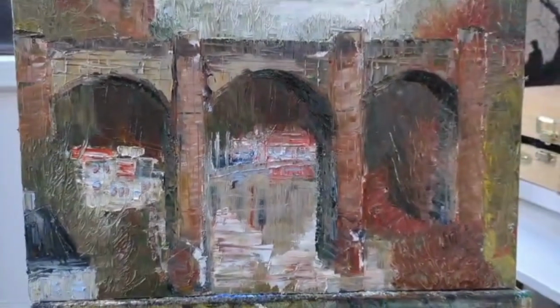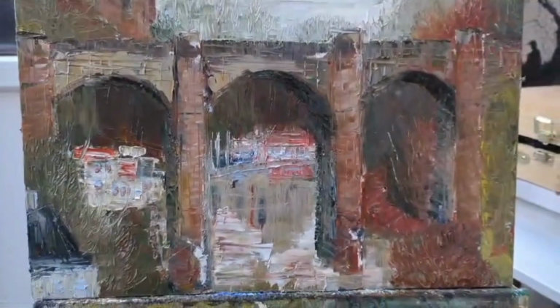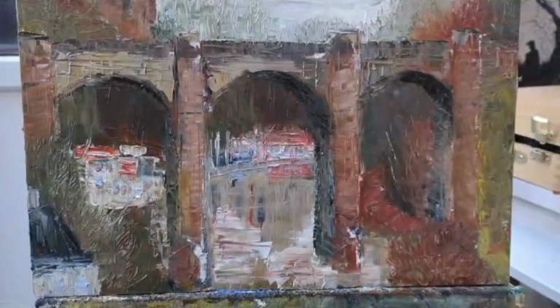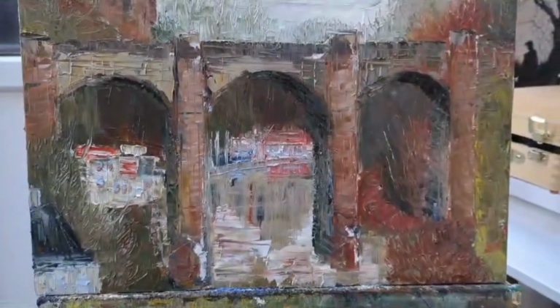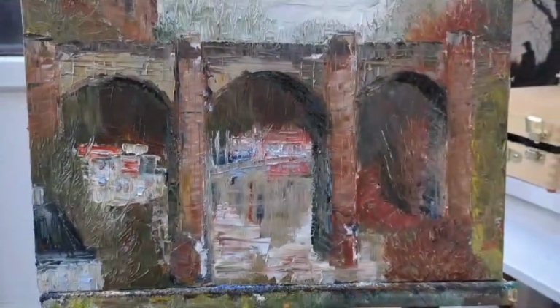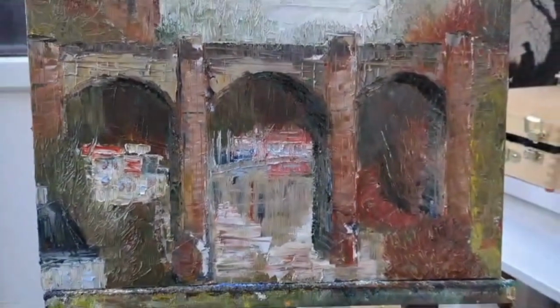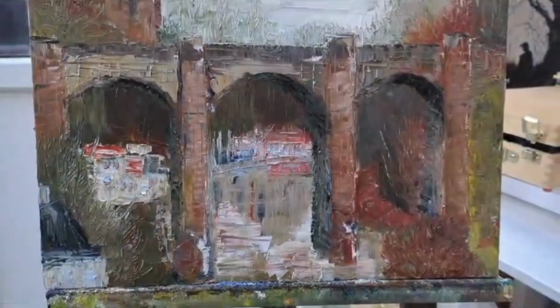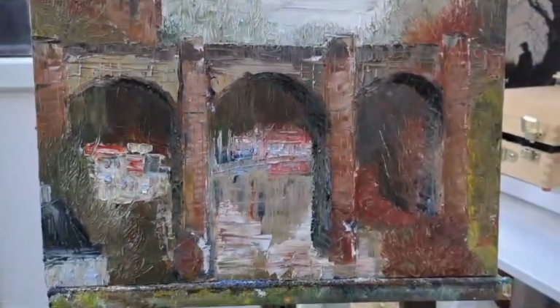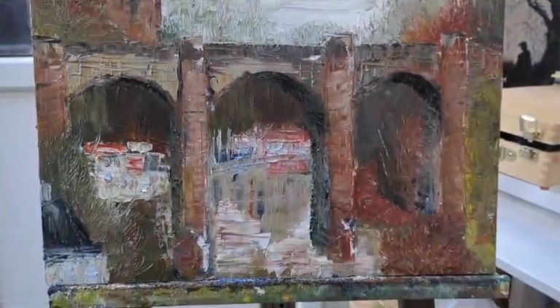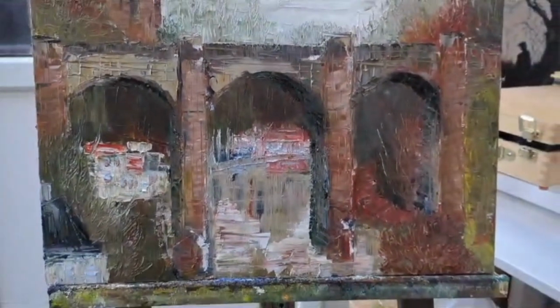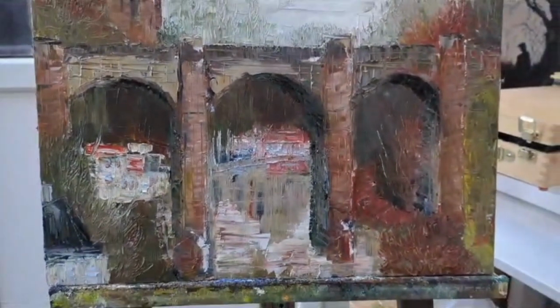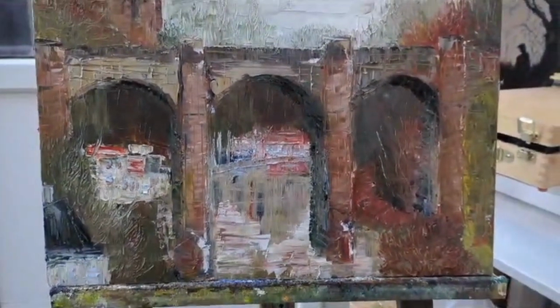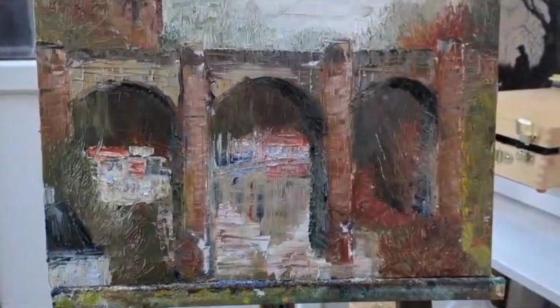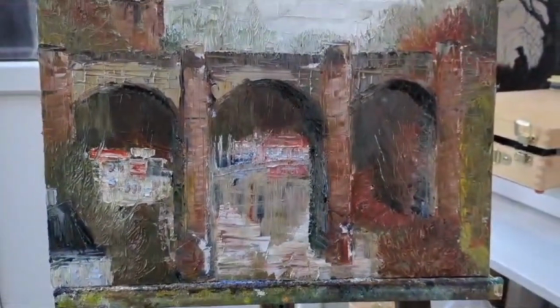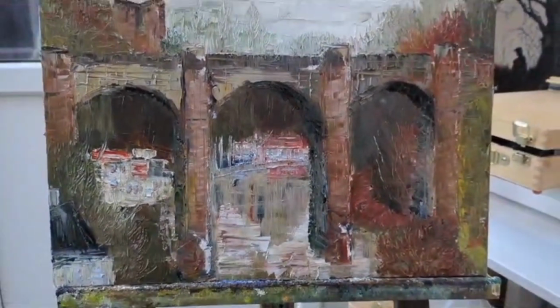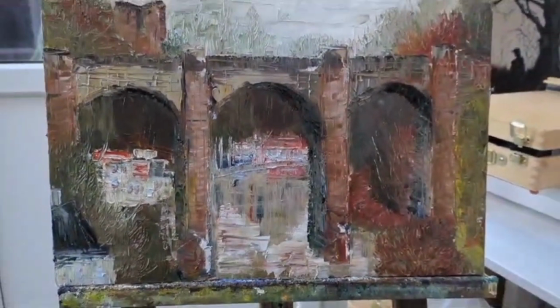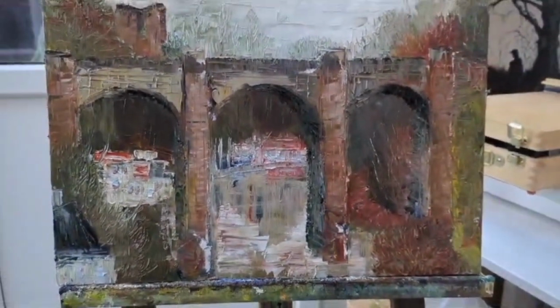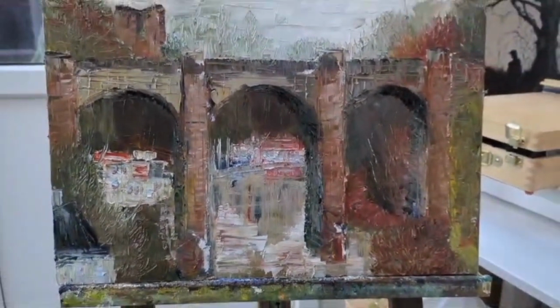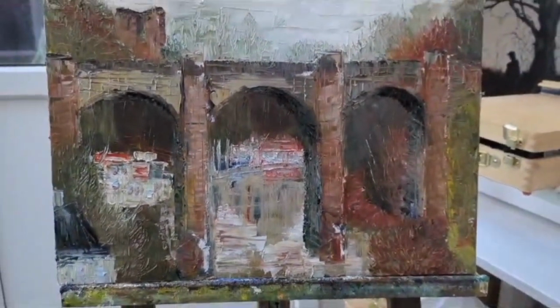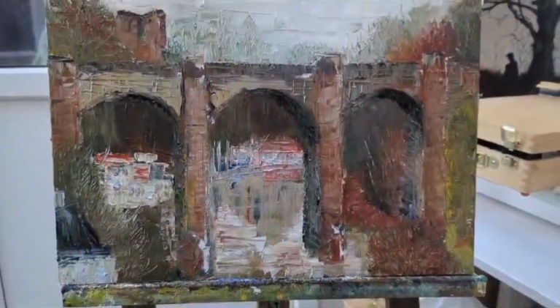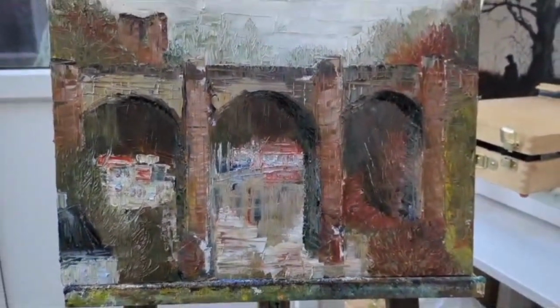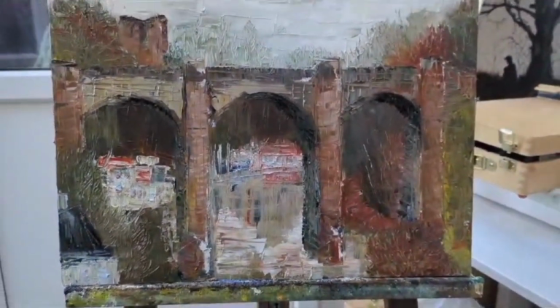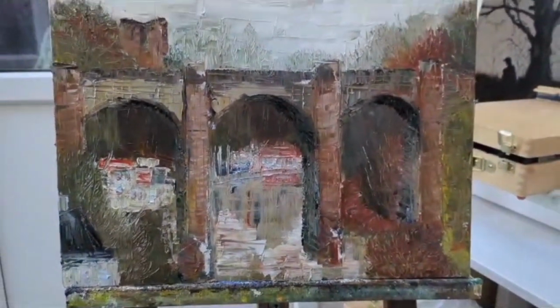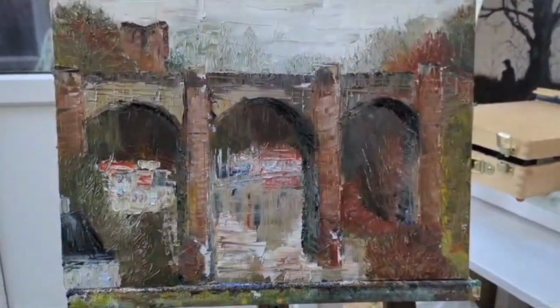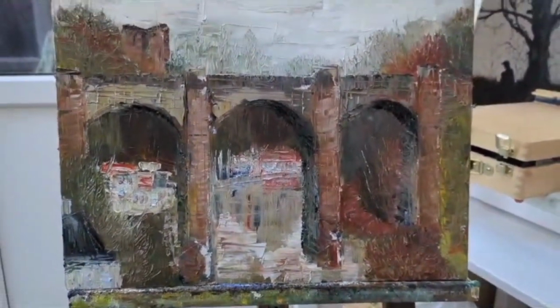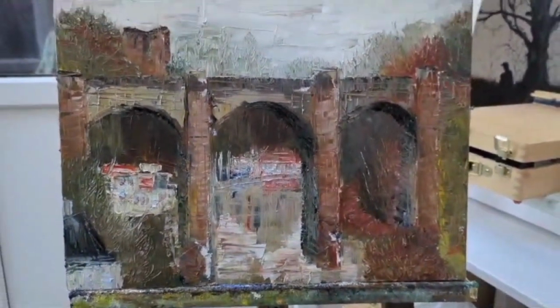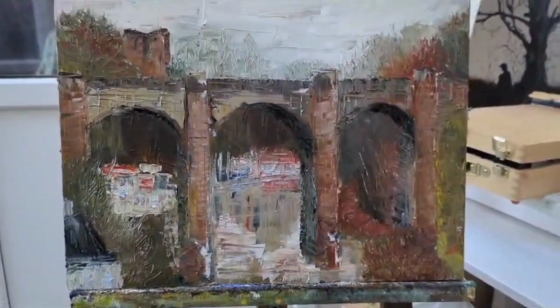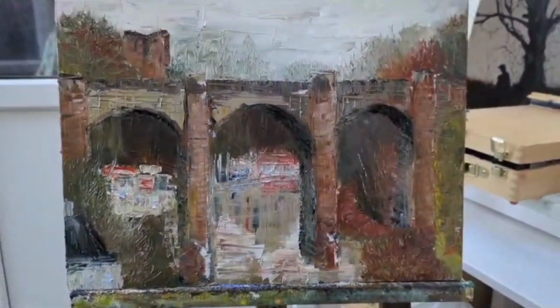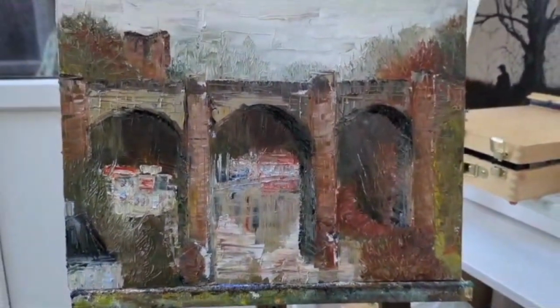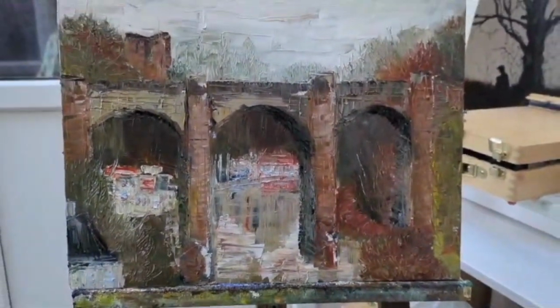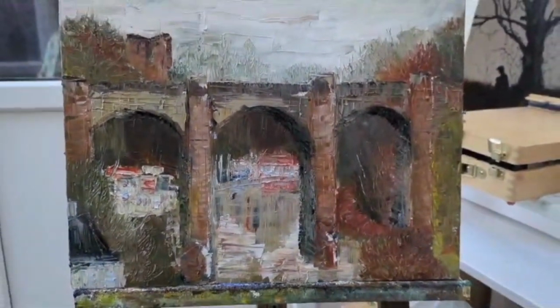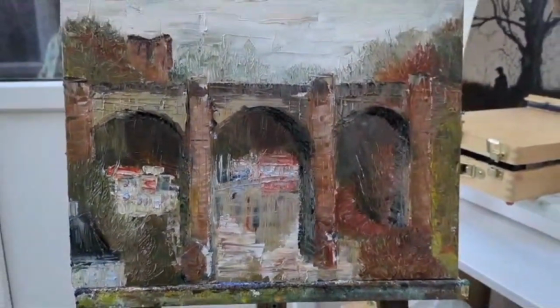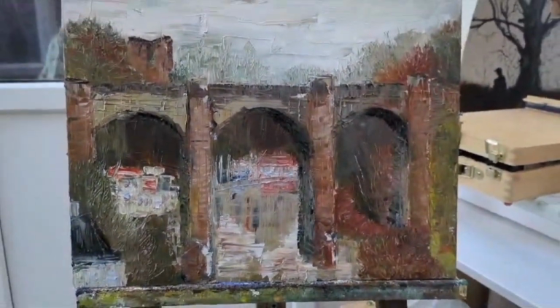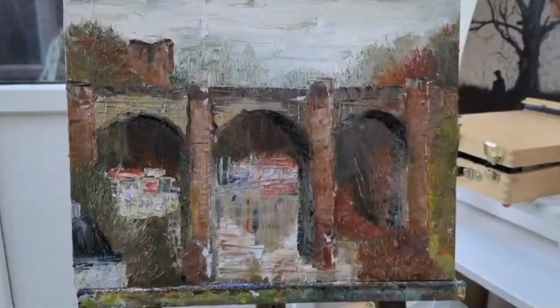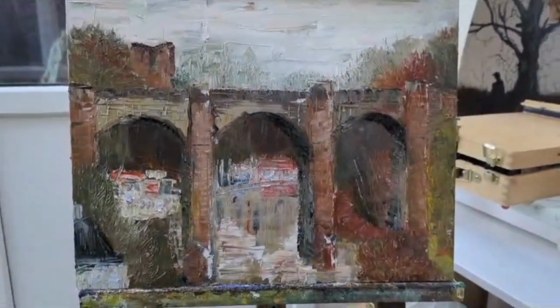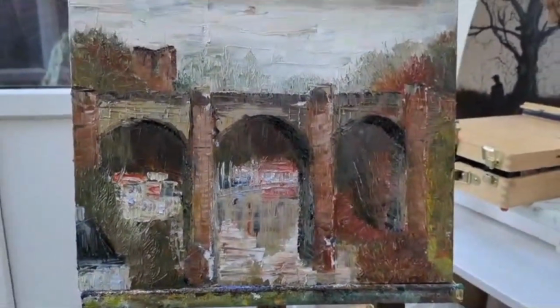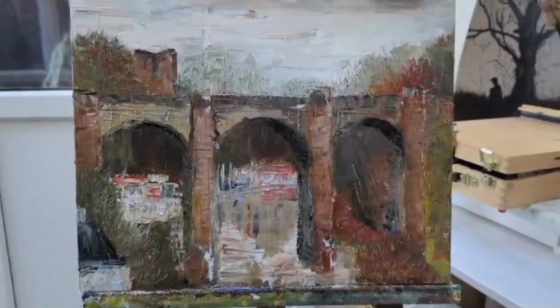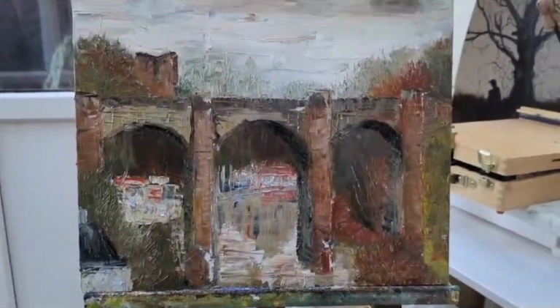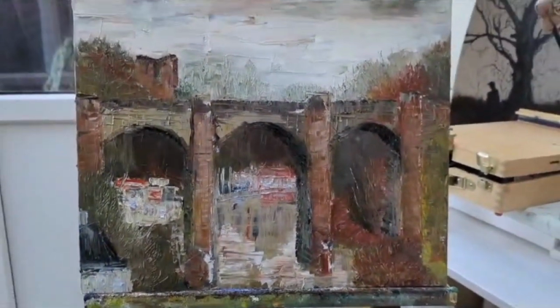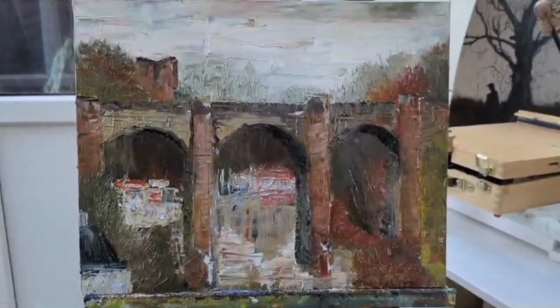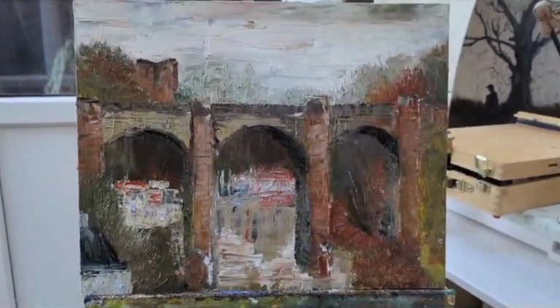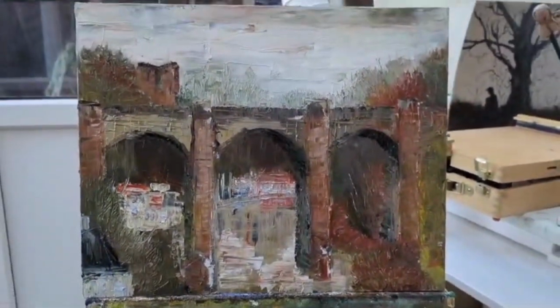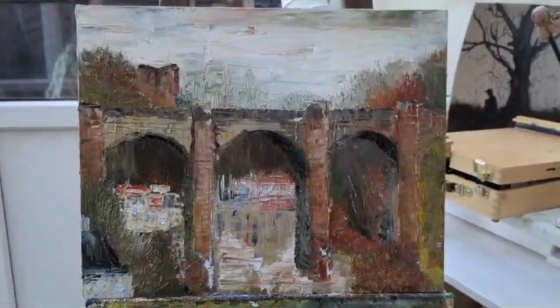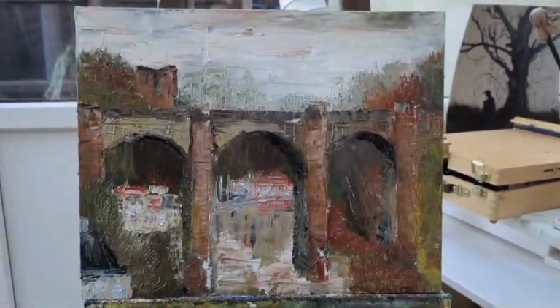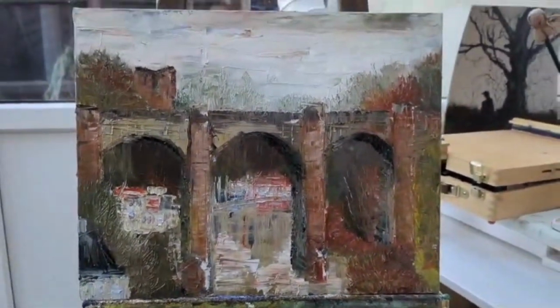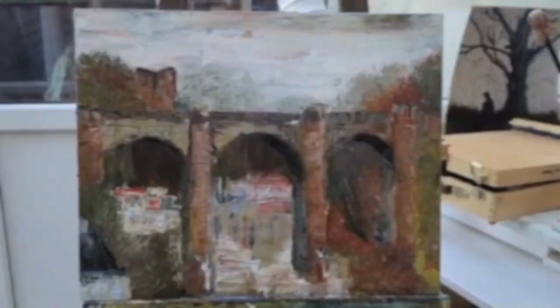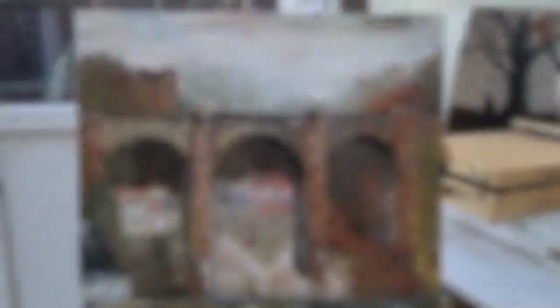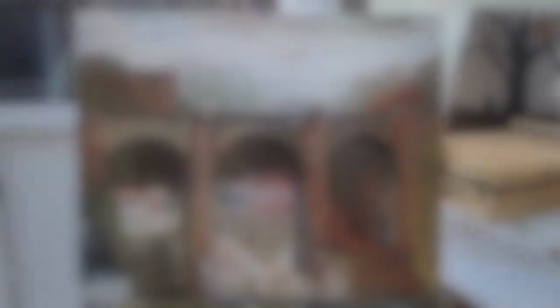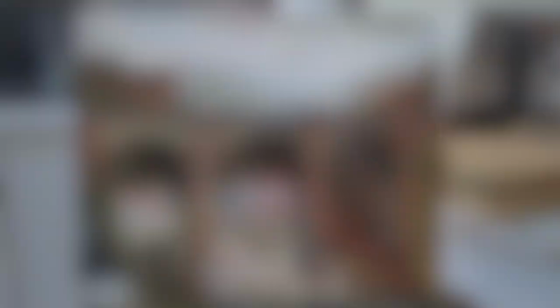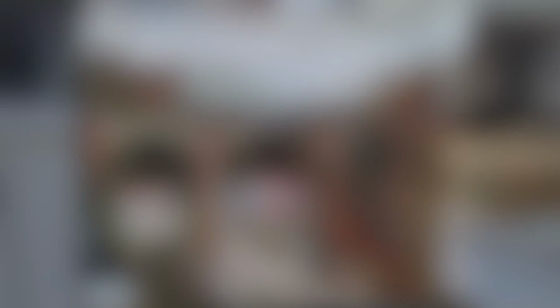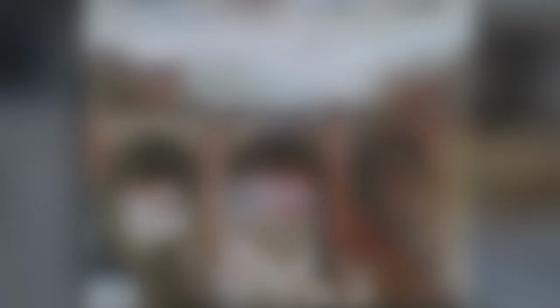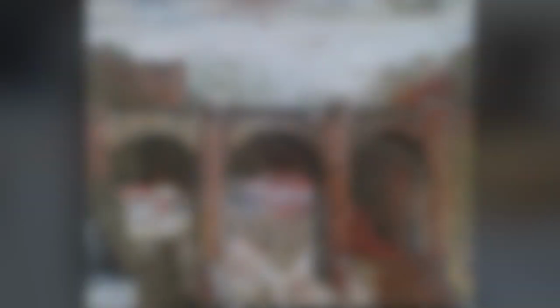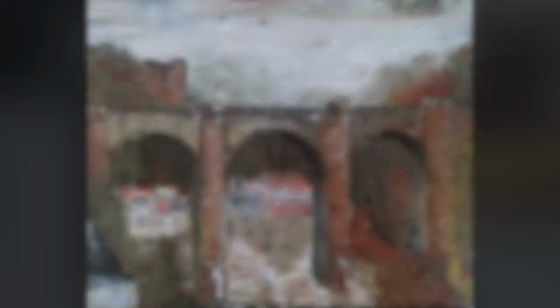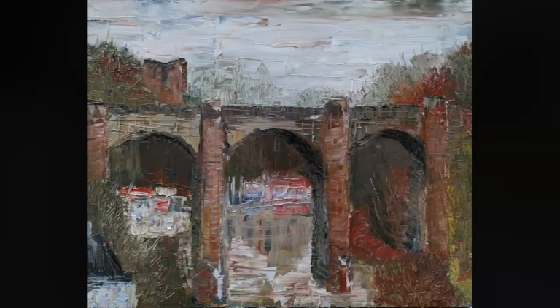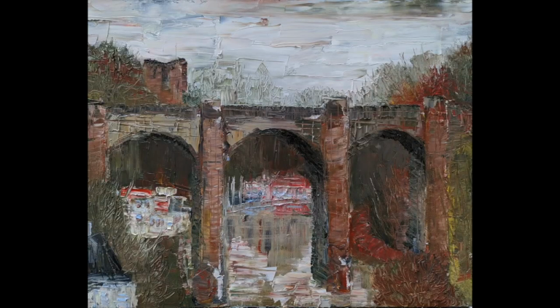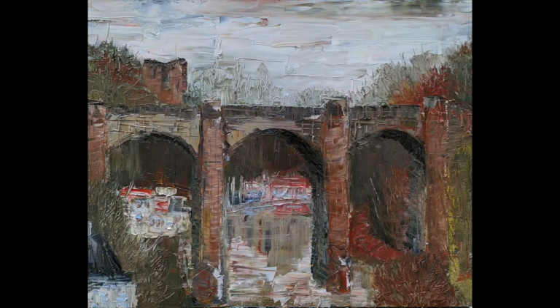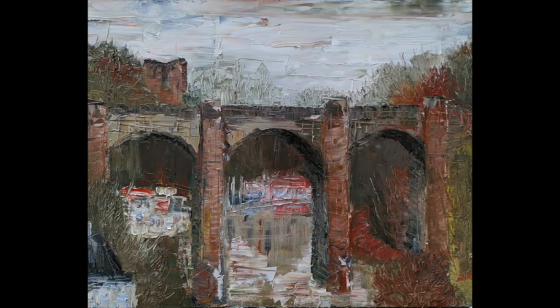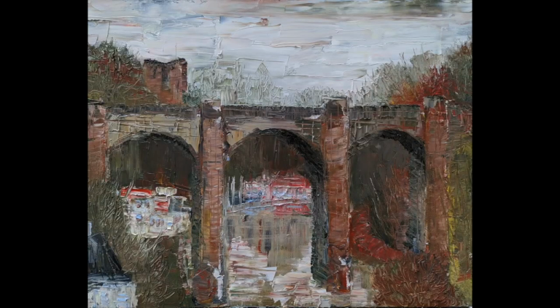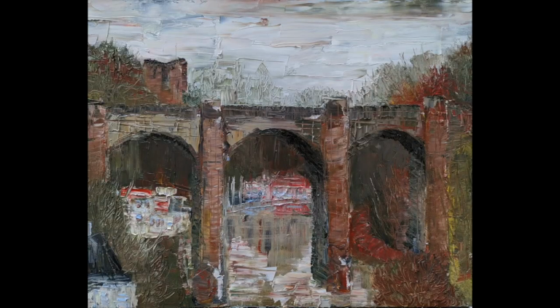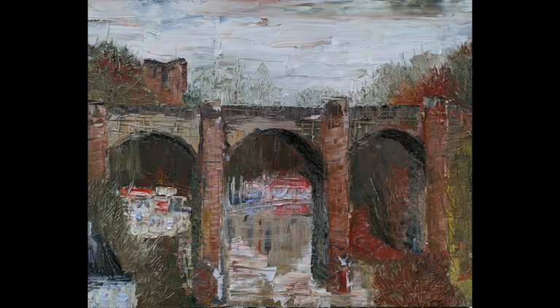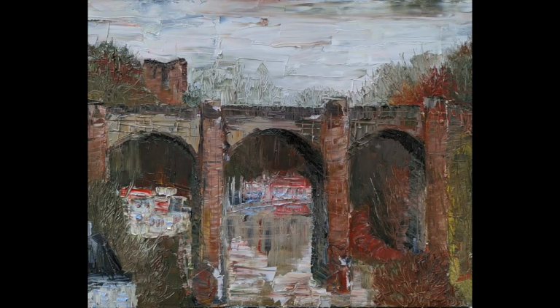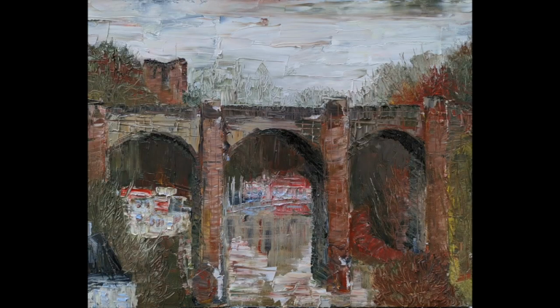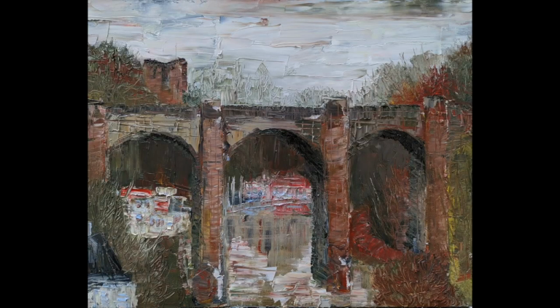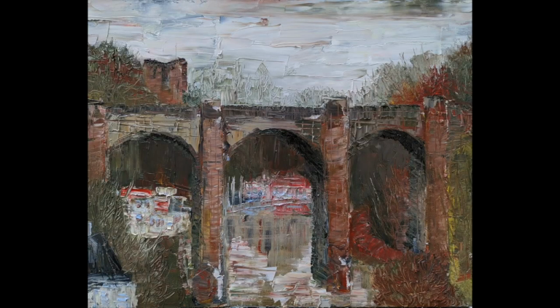I think that's — I'm happy with that as my first plein air outdoor painting ever. Thank you very much.